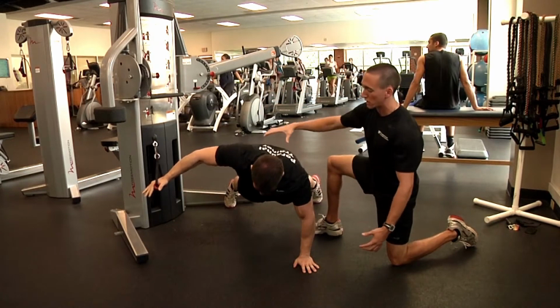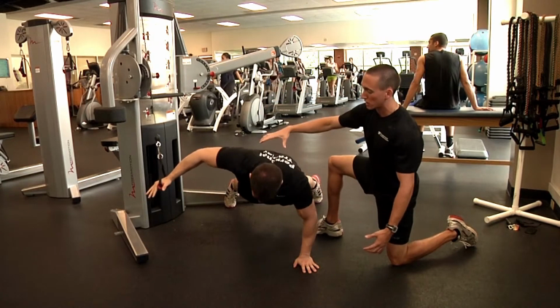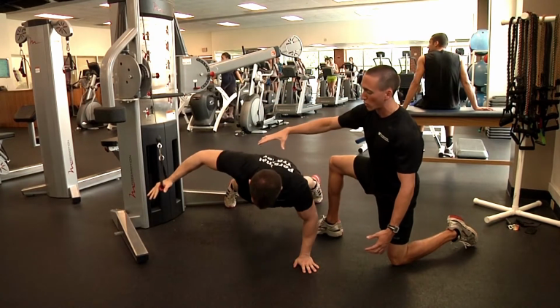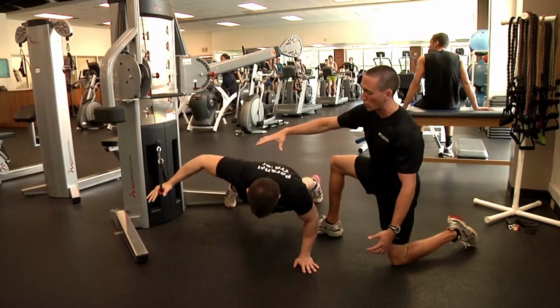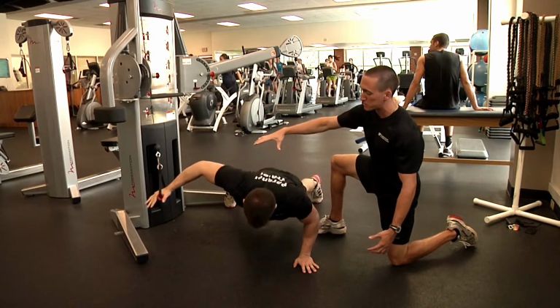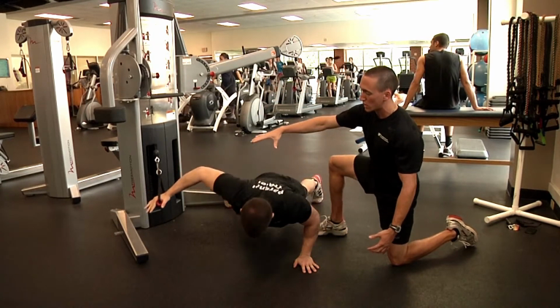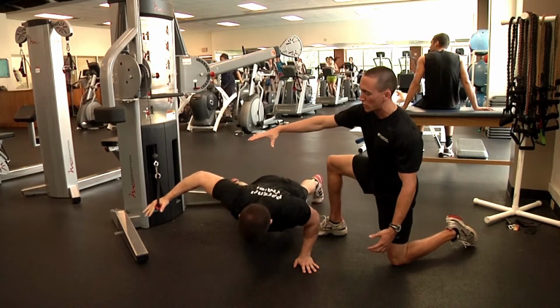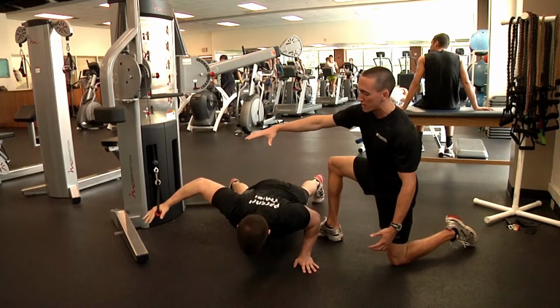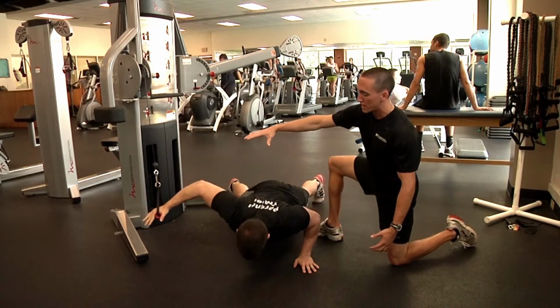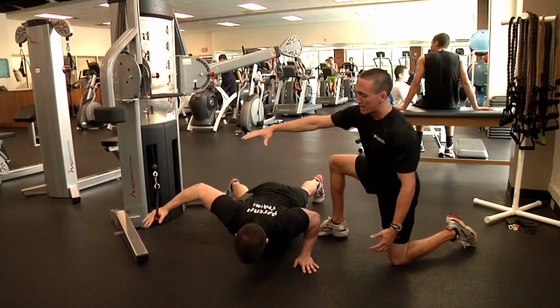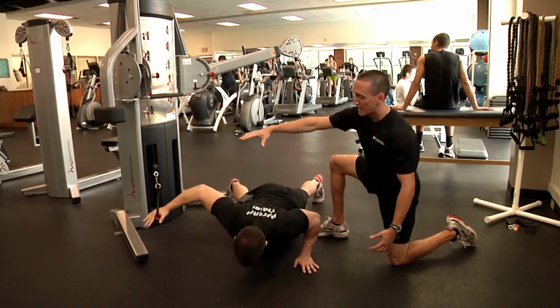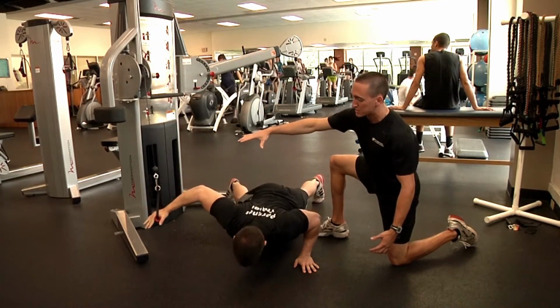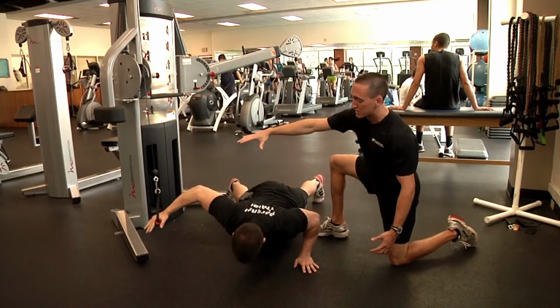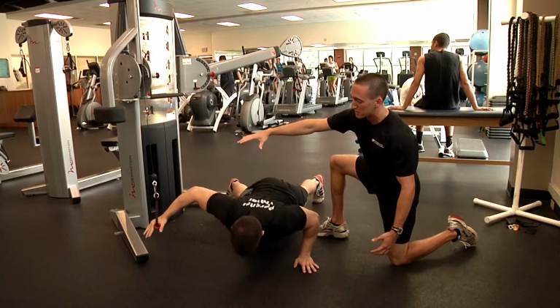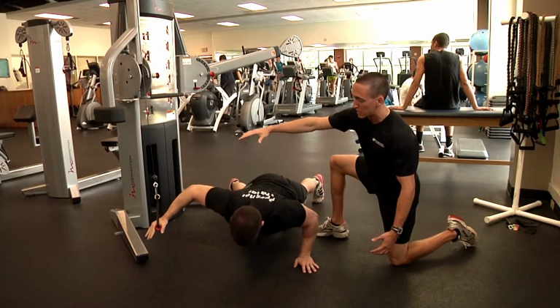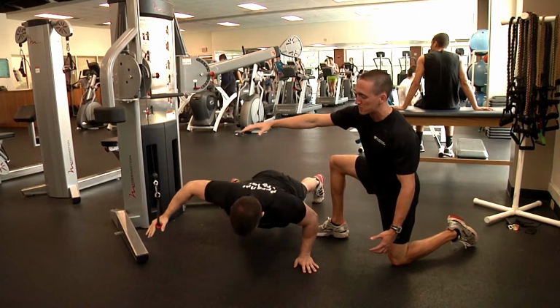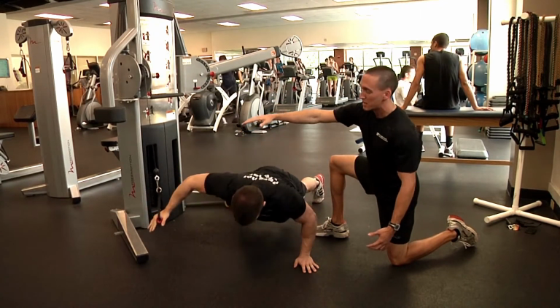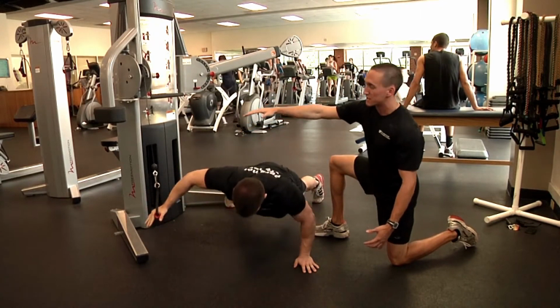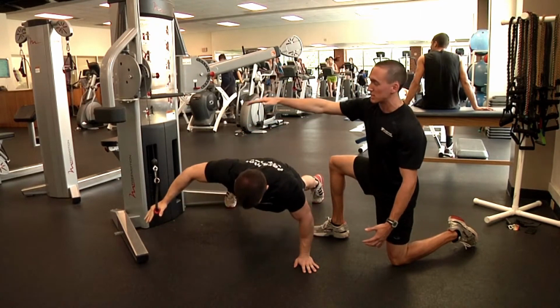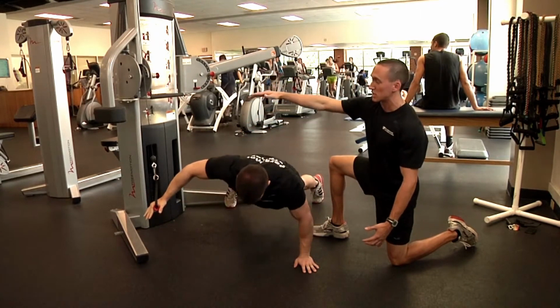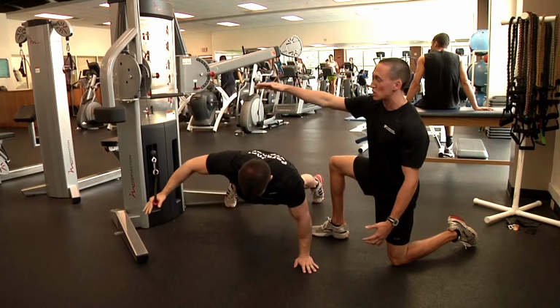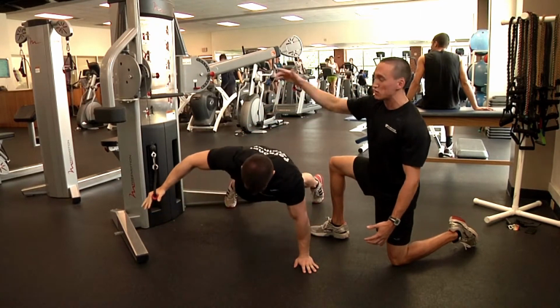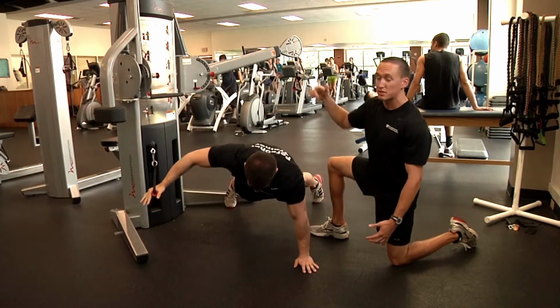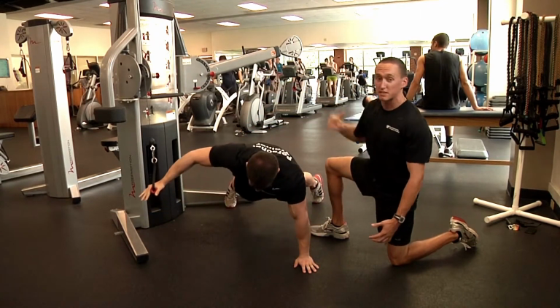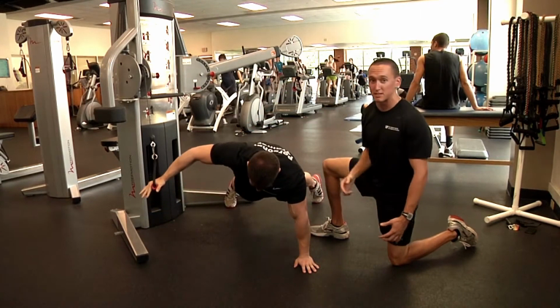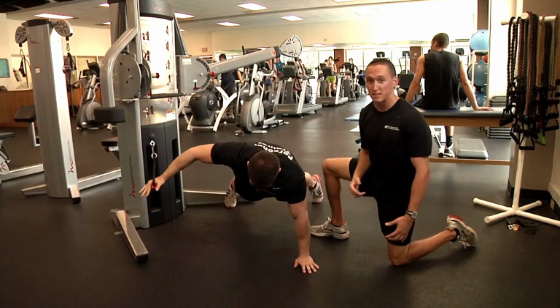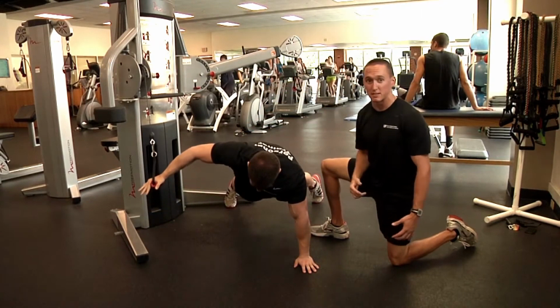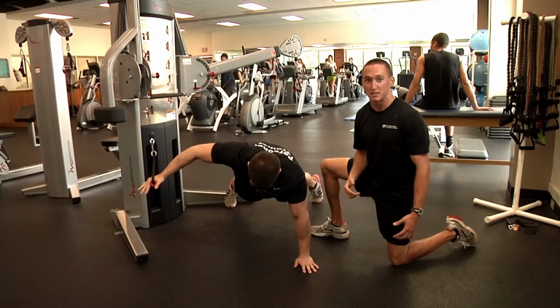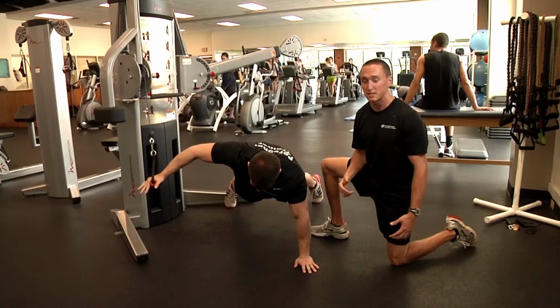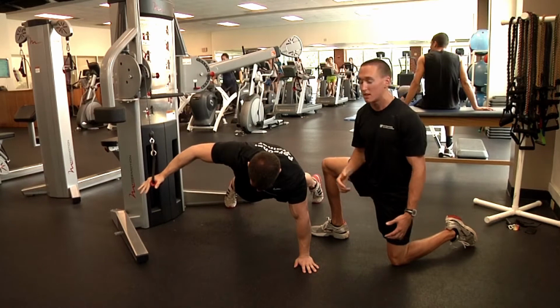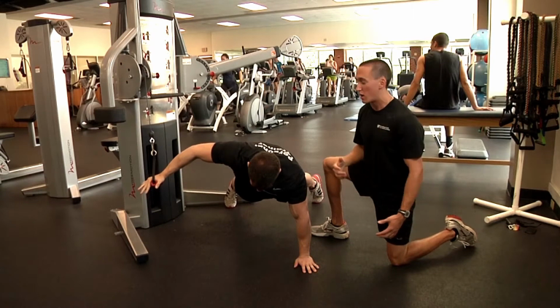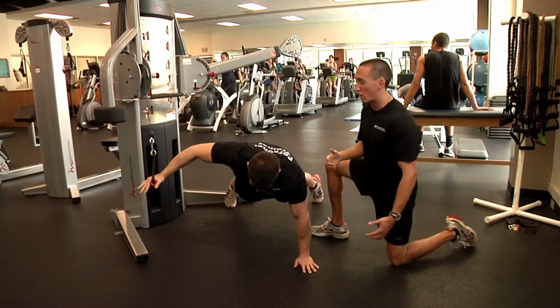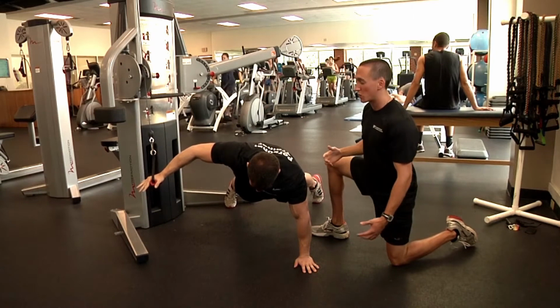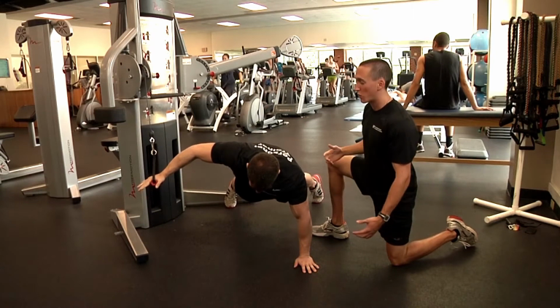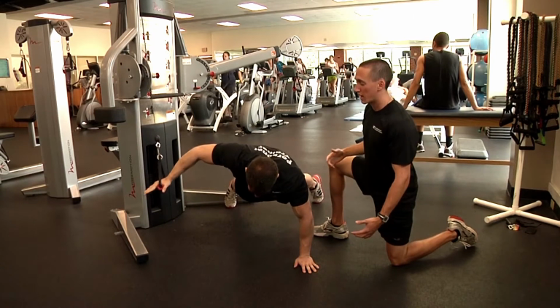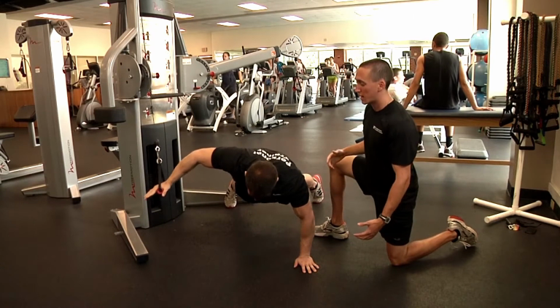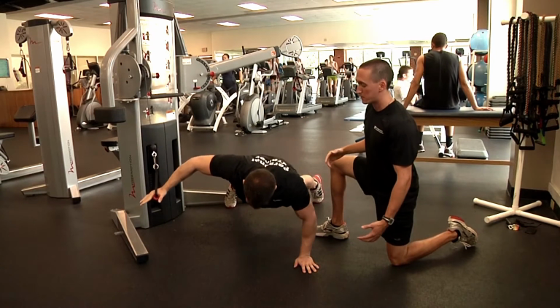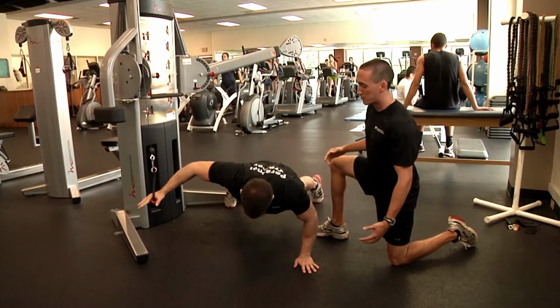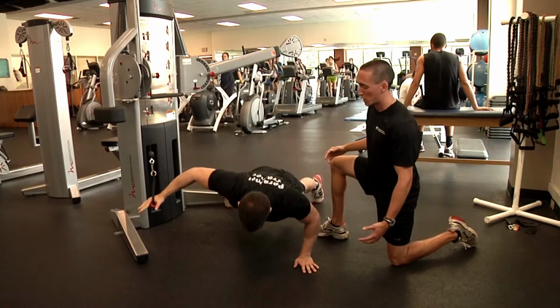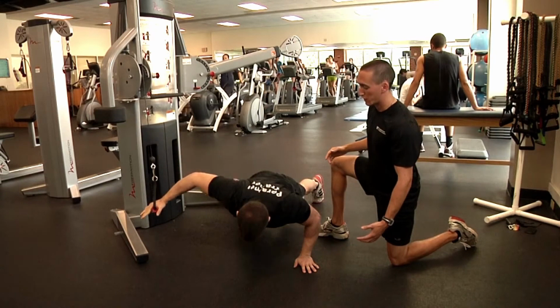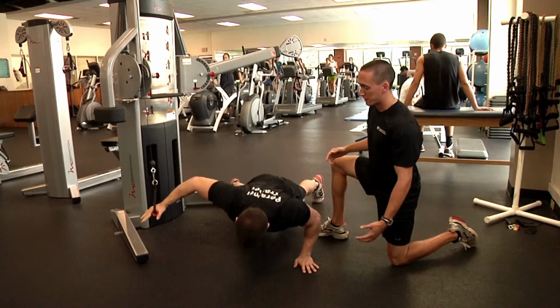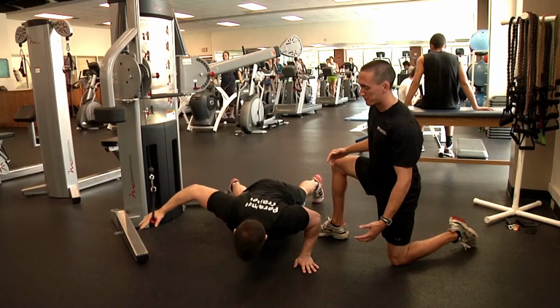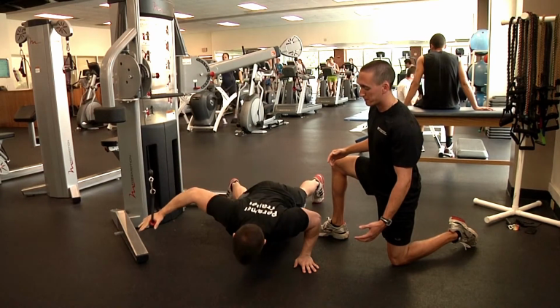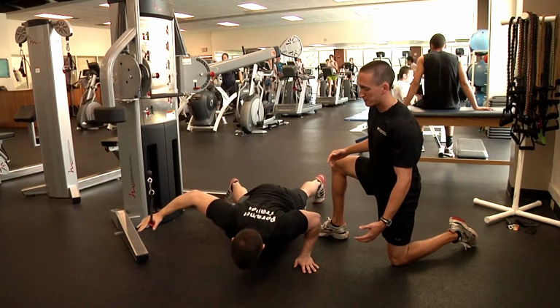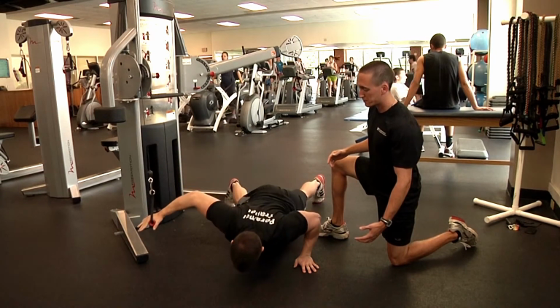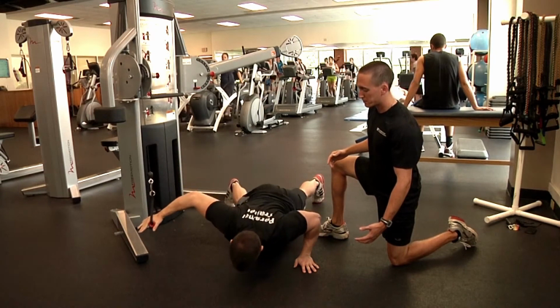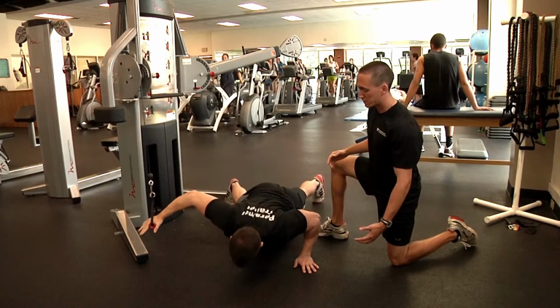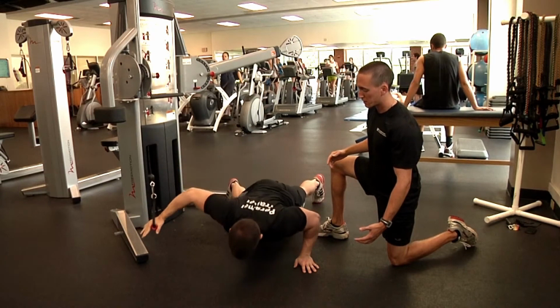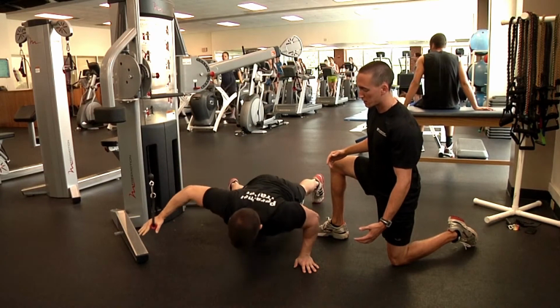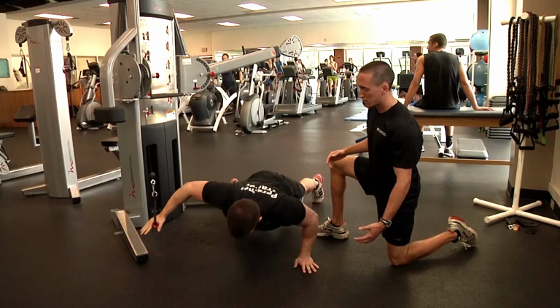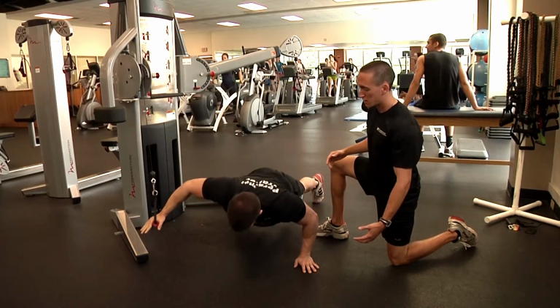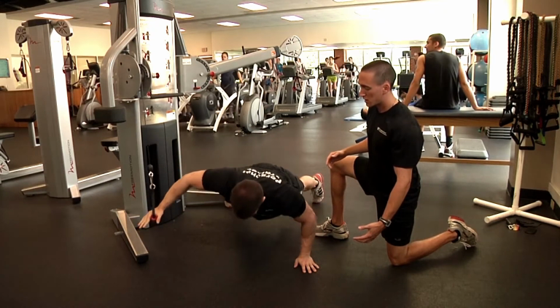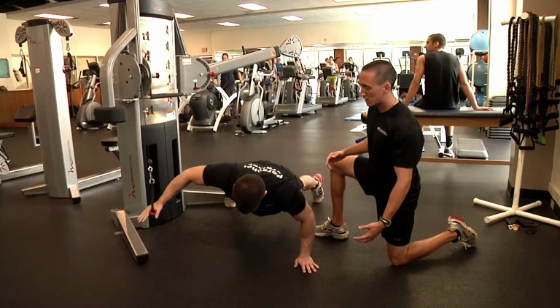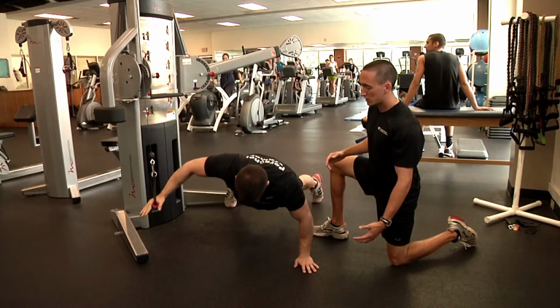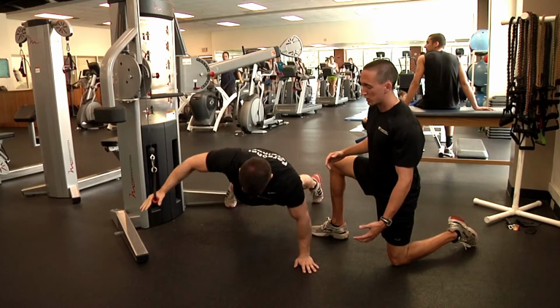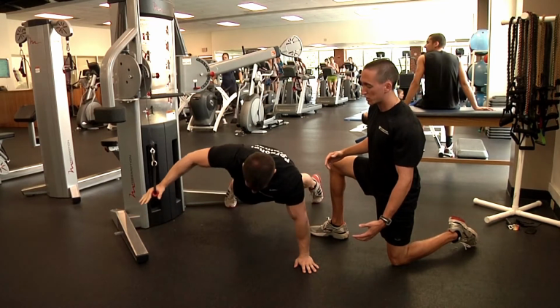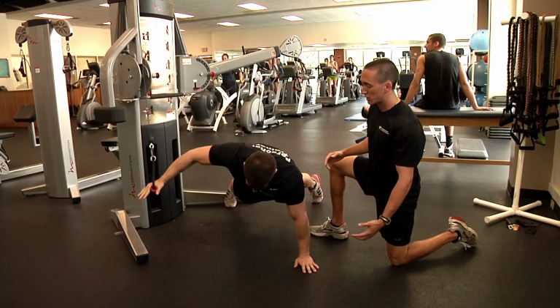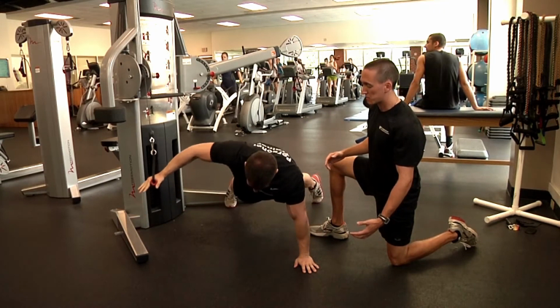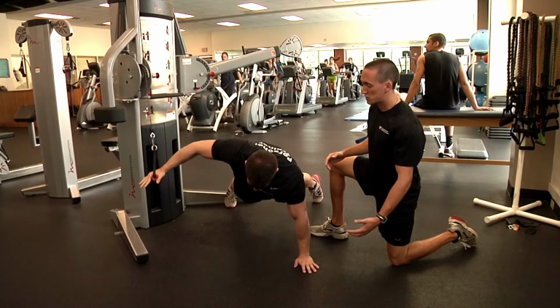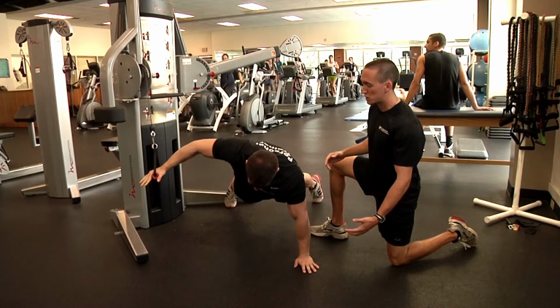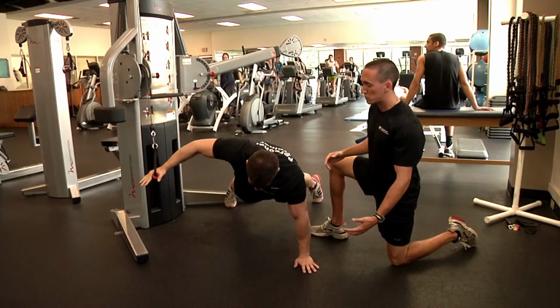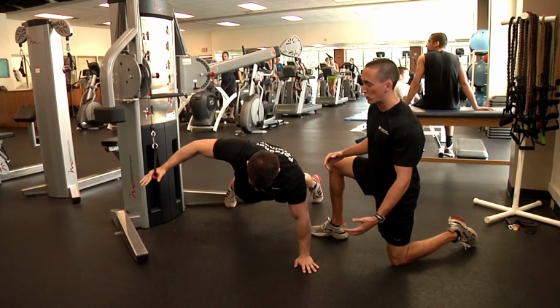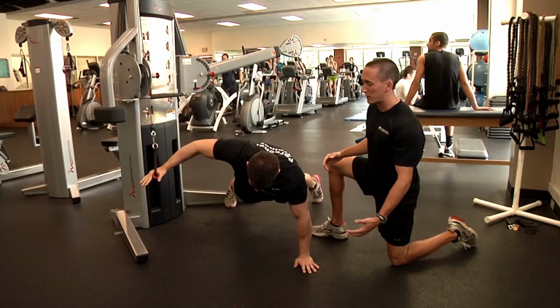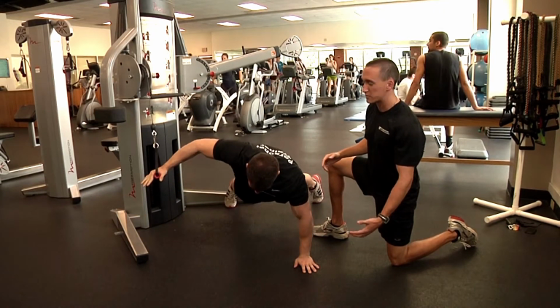He's going to lower himself, and as he comes up he's going to use this assistance on the way up. Go give me two more reps.